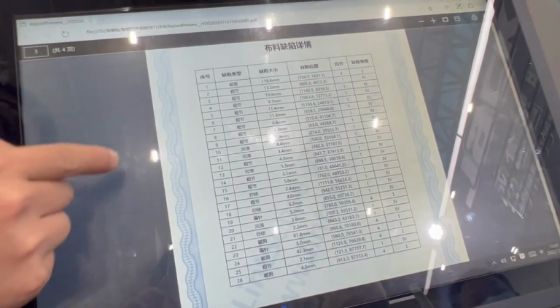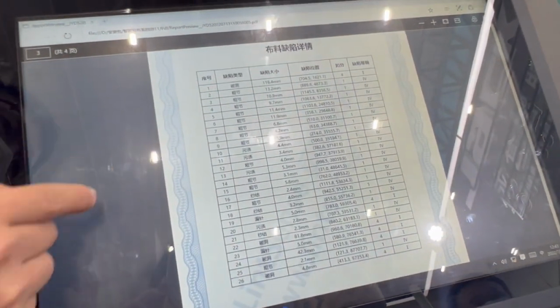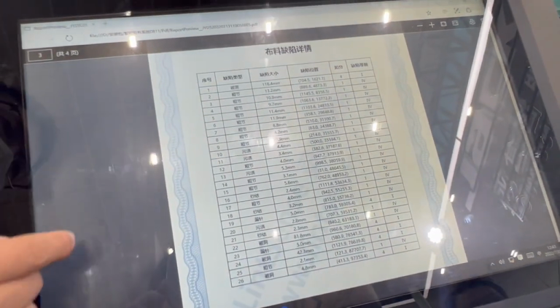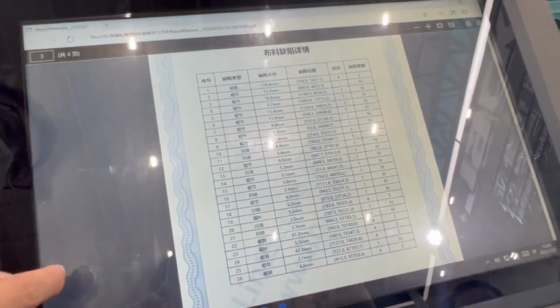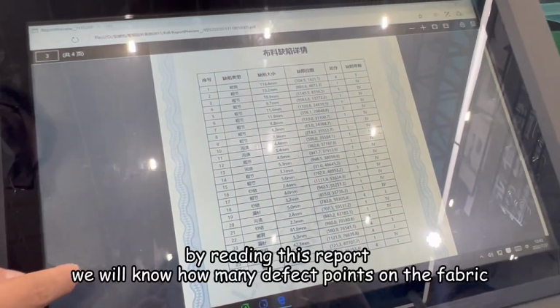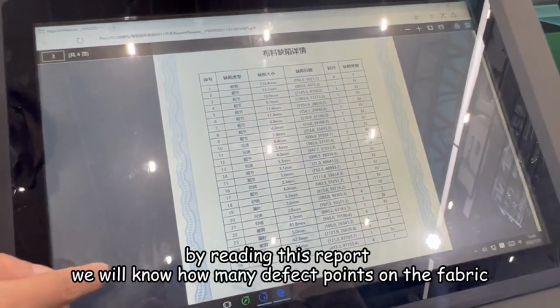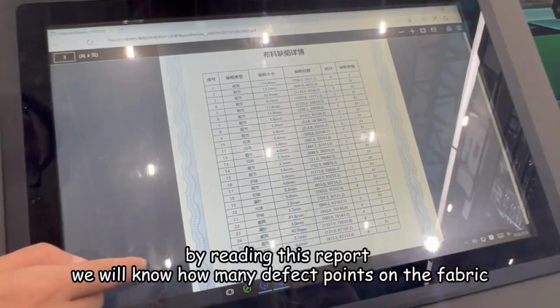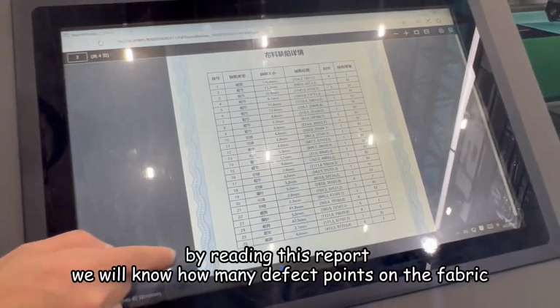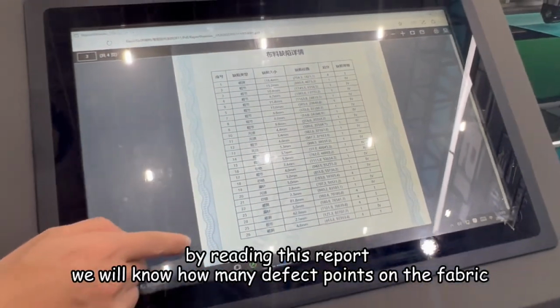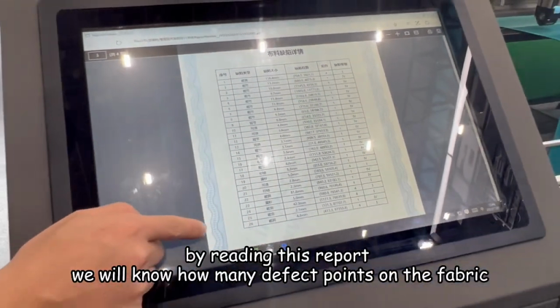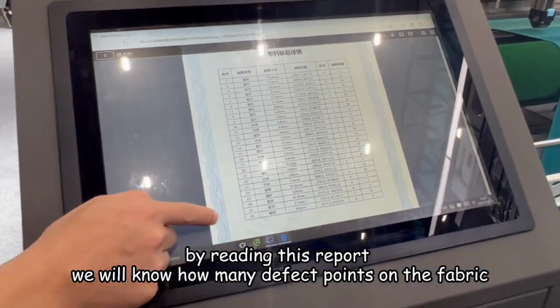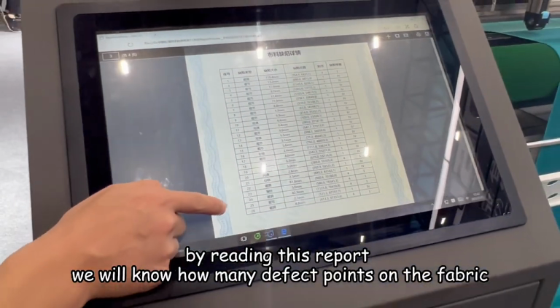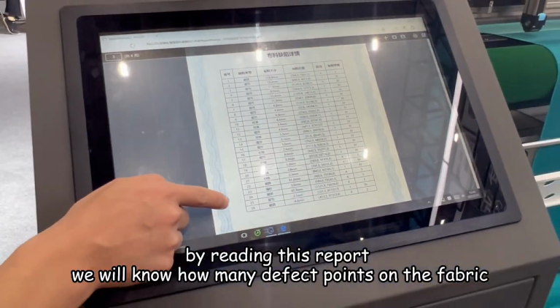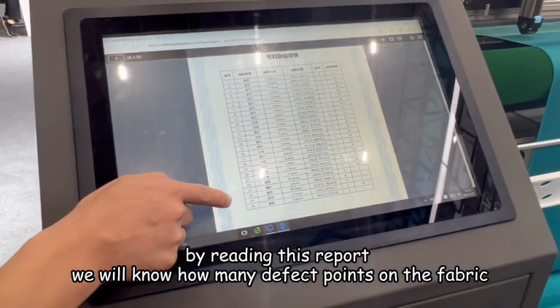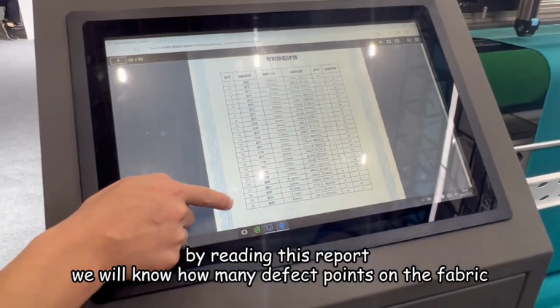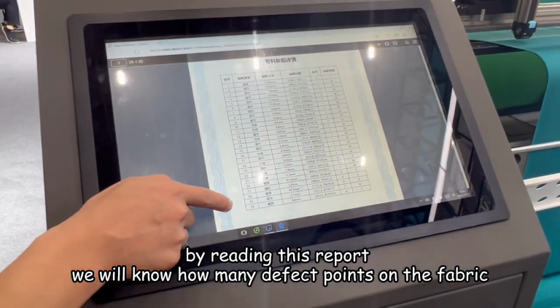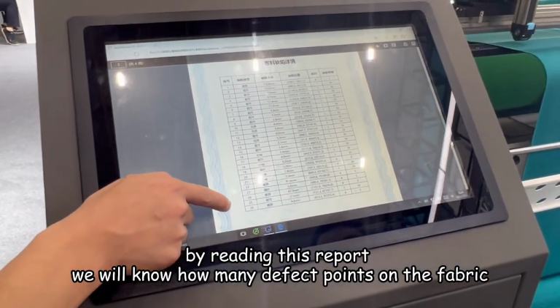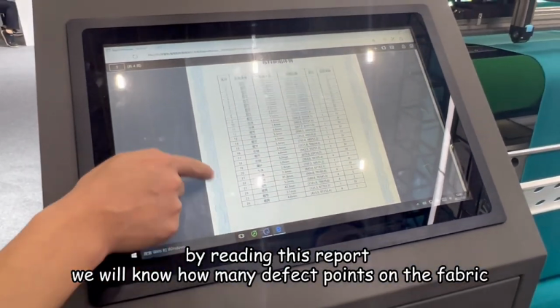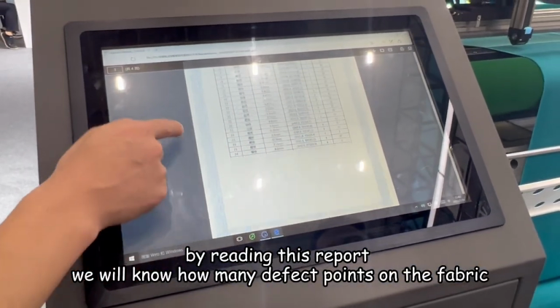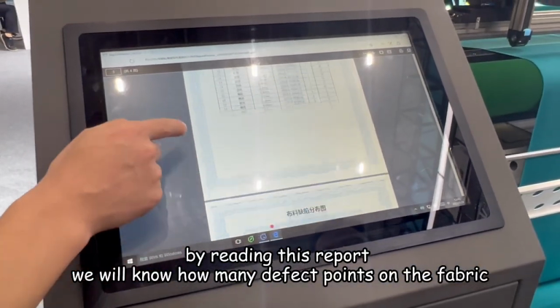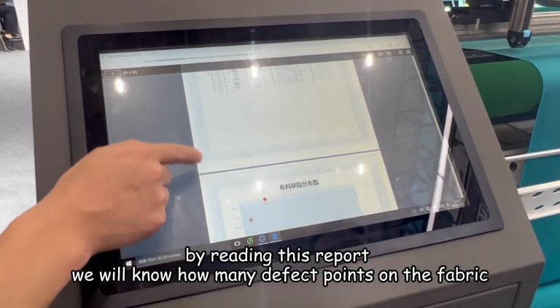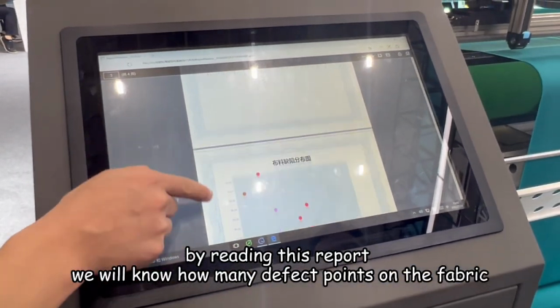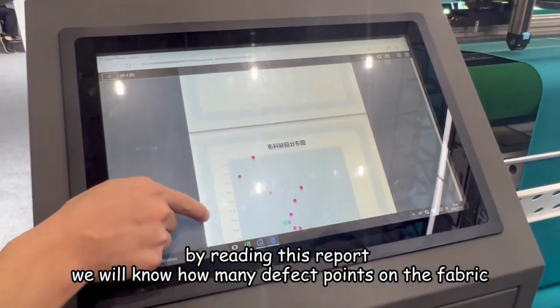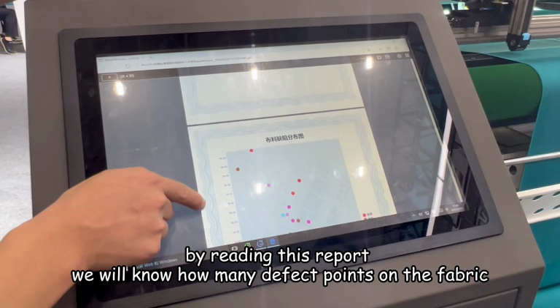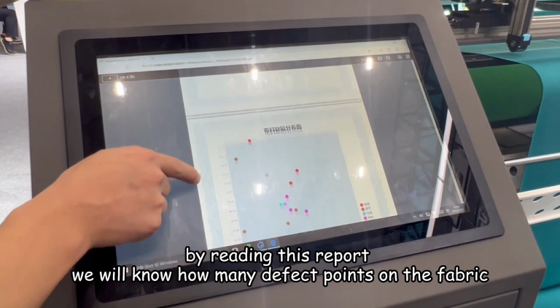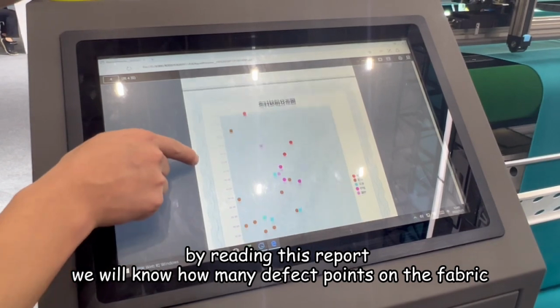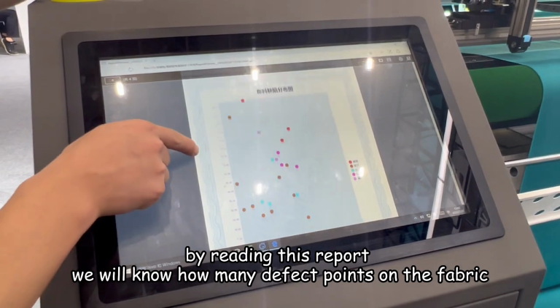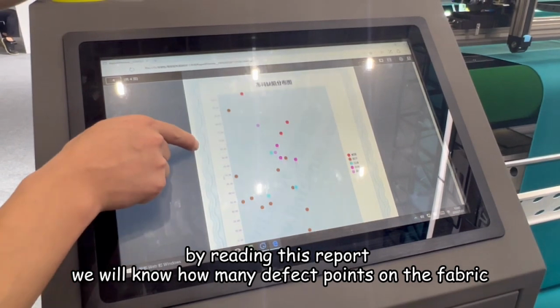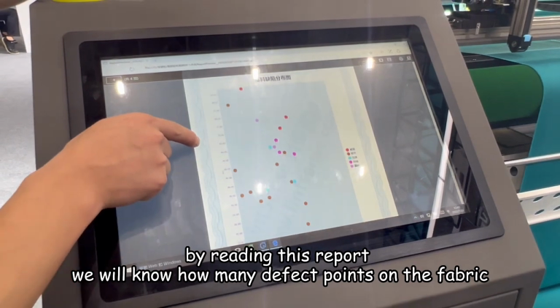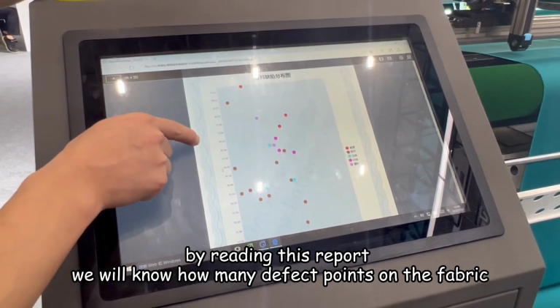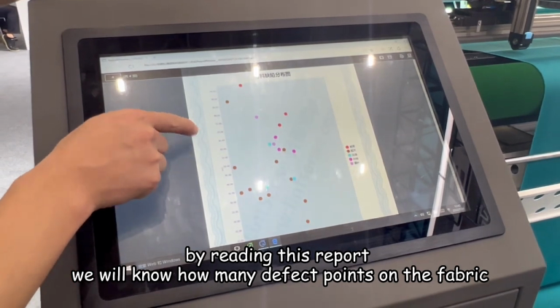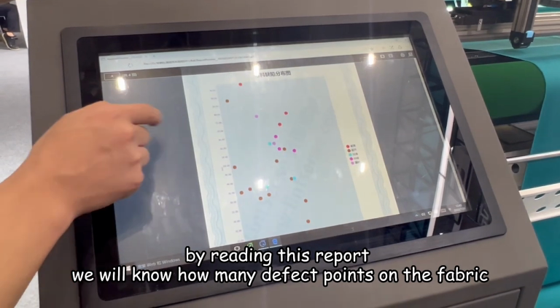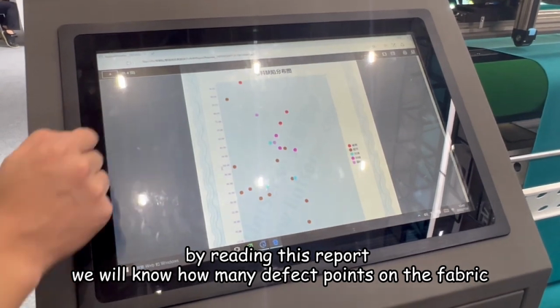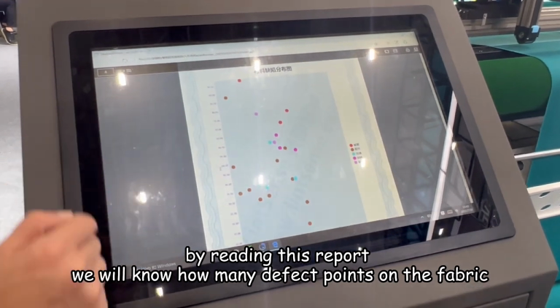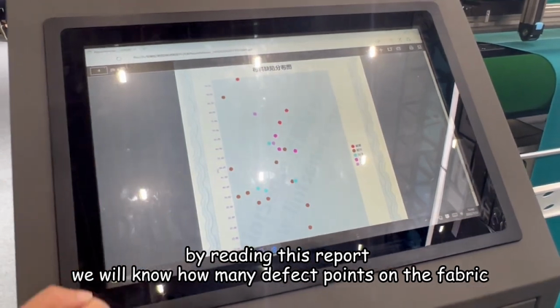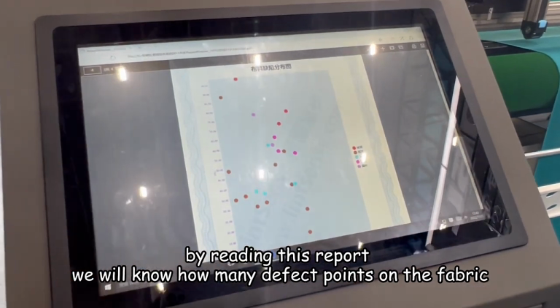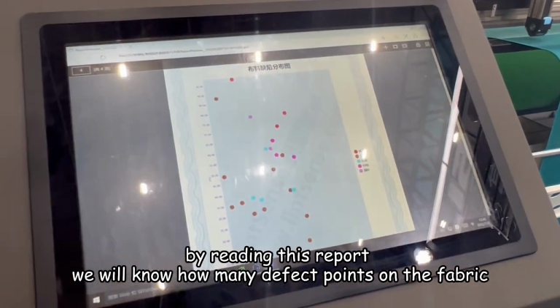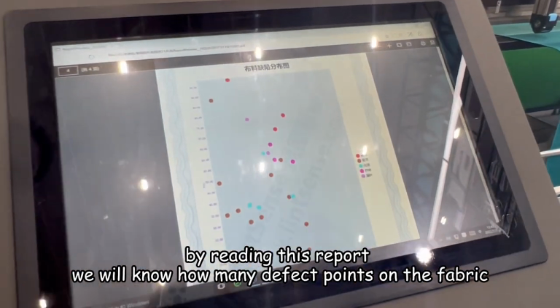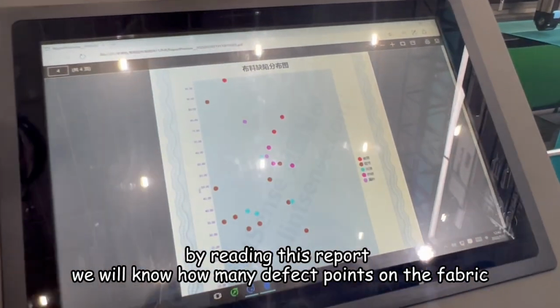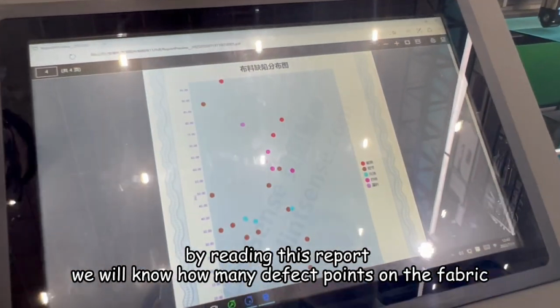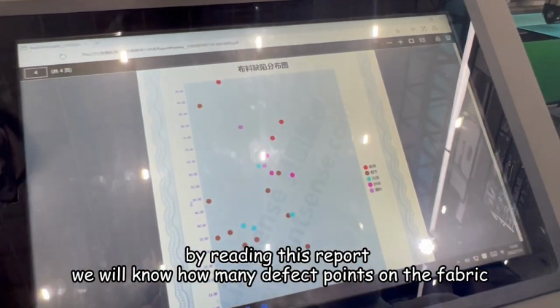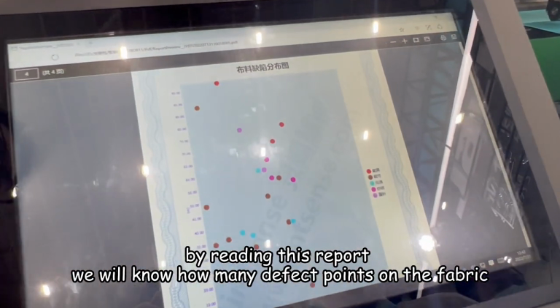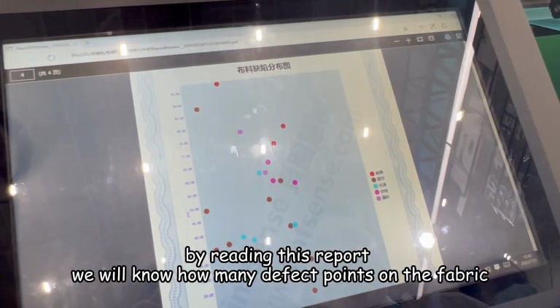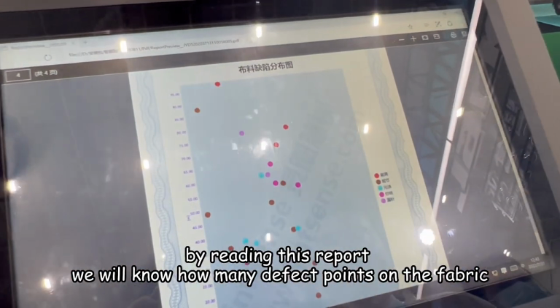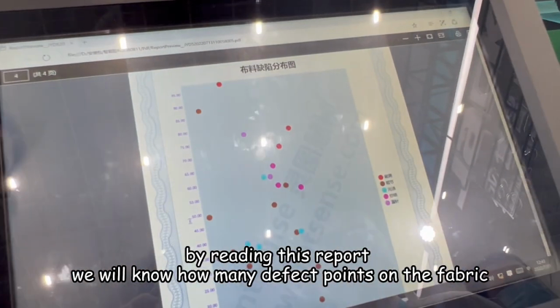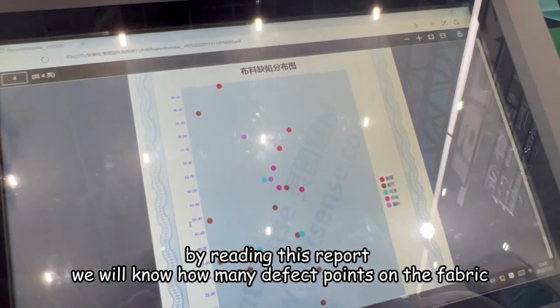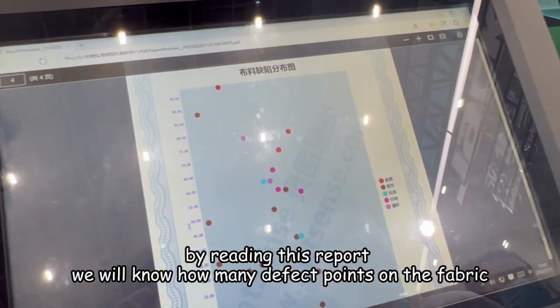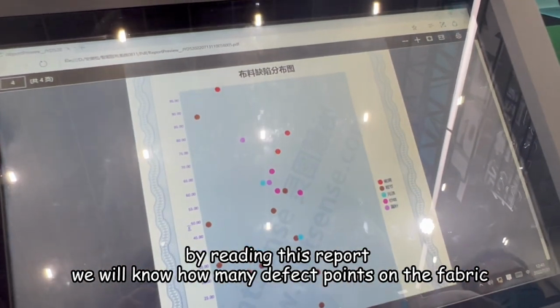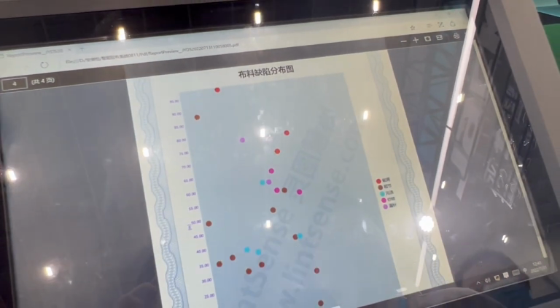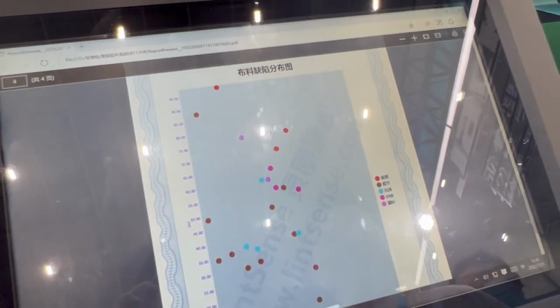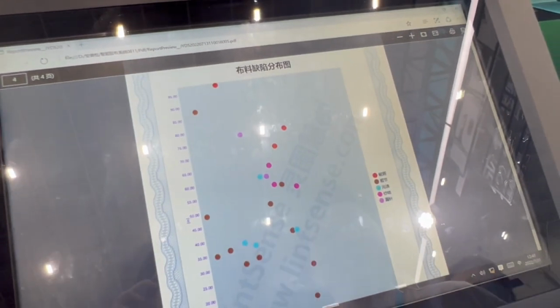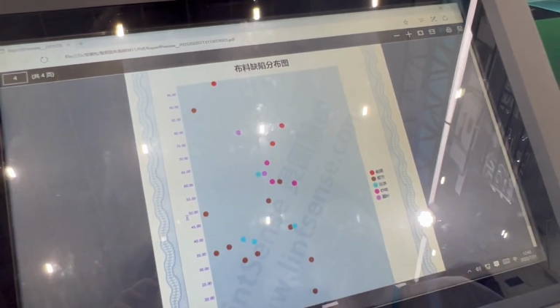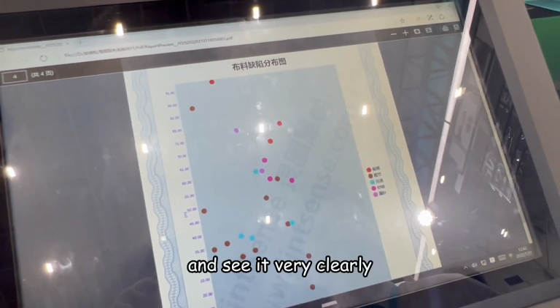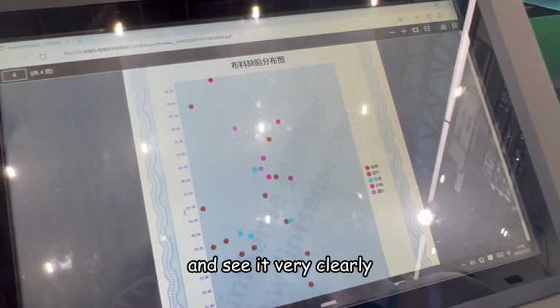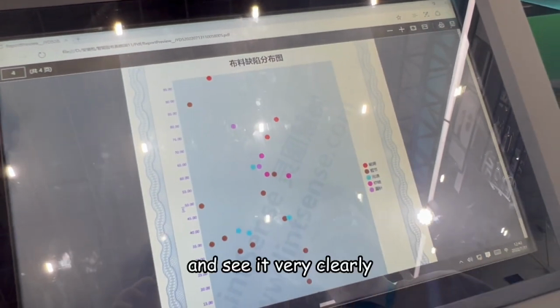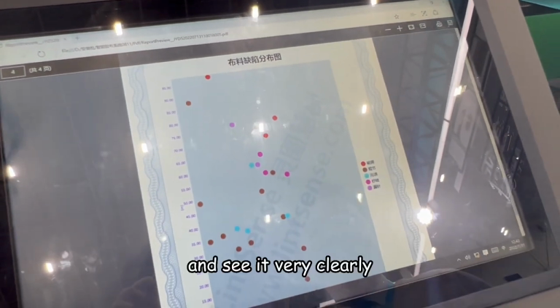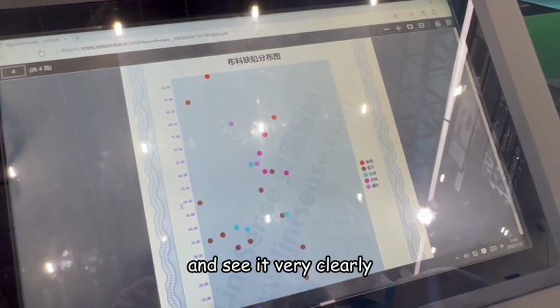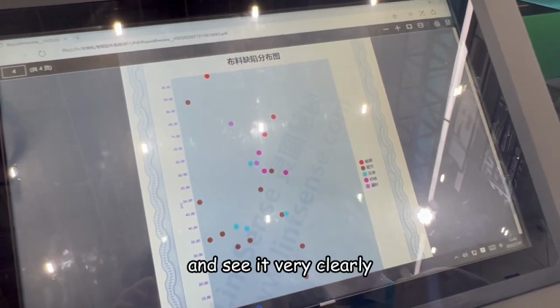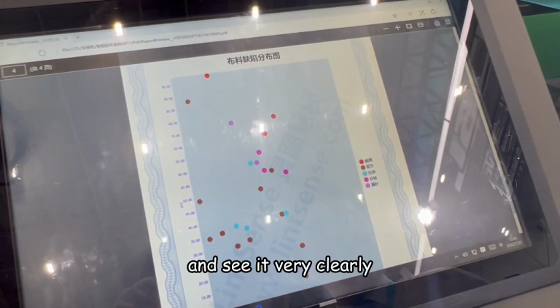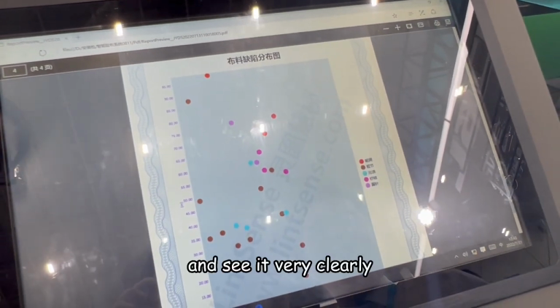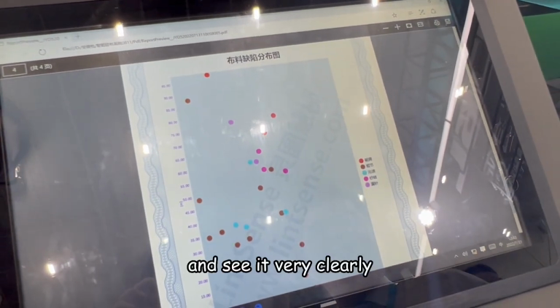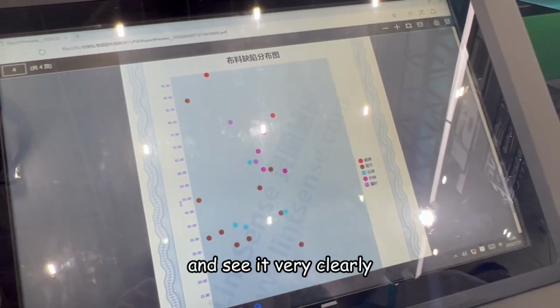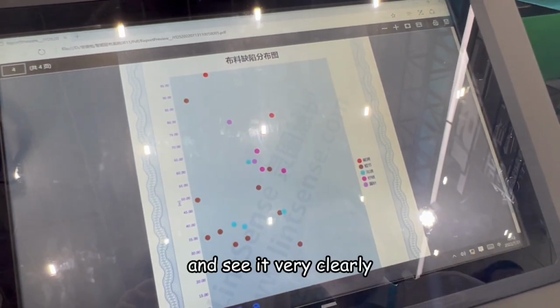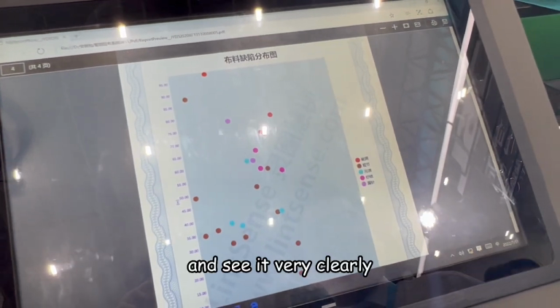By reading this report, we will know how many defect points are on the fabric and see it very clearly.